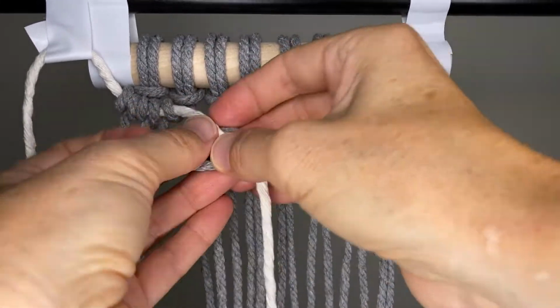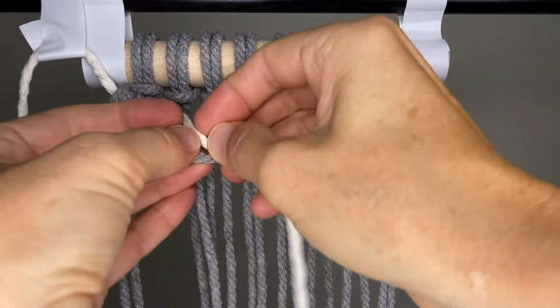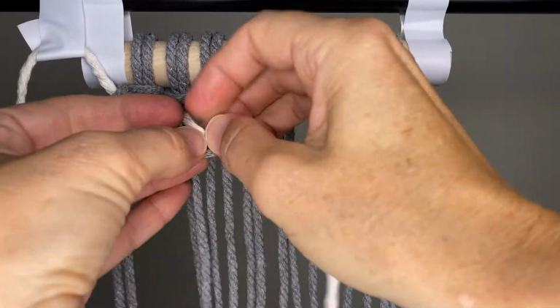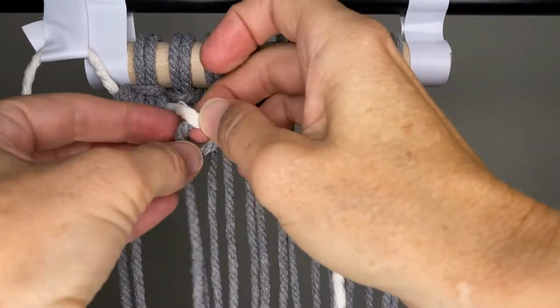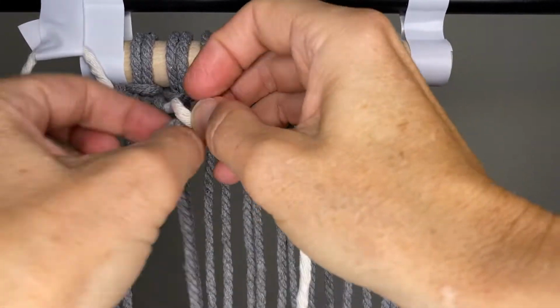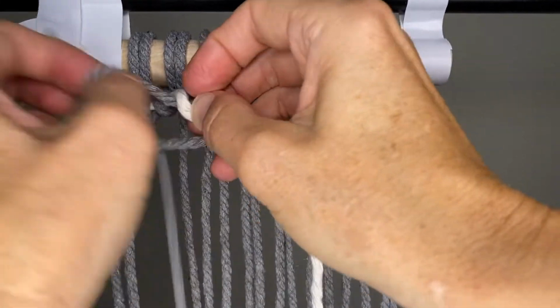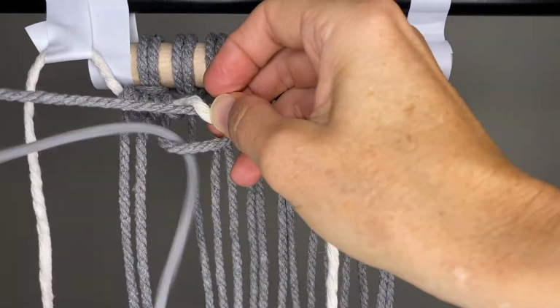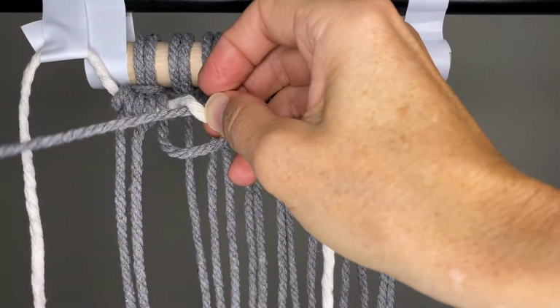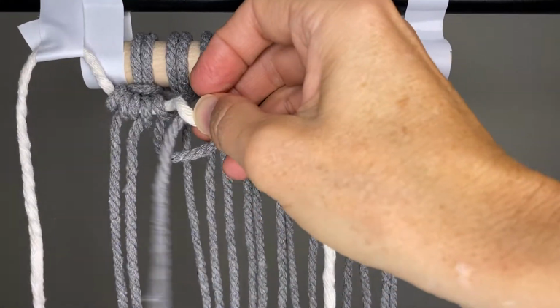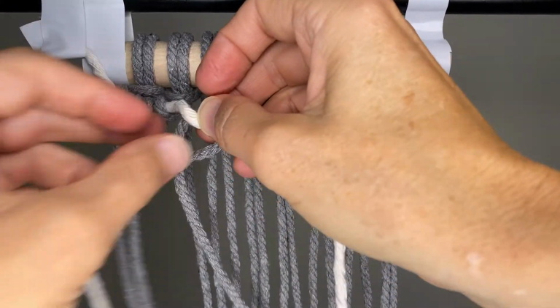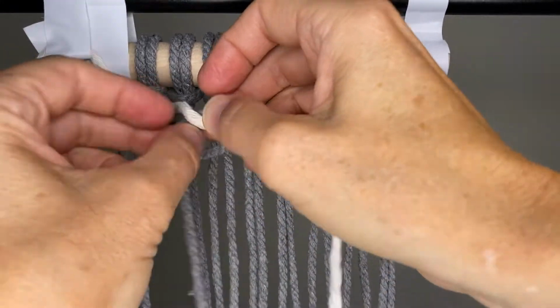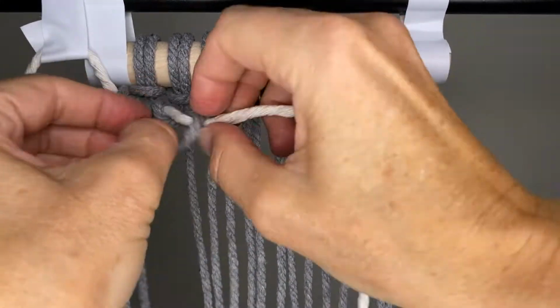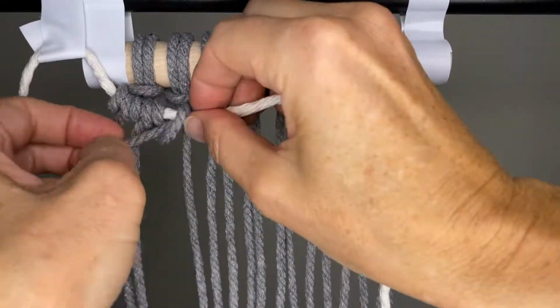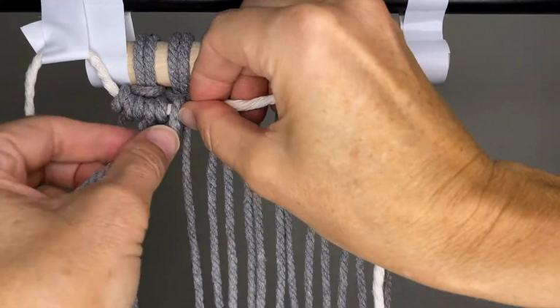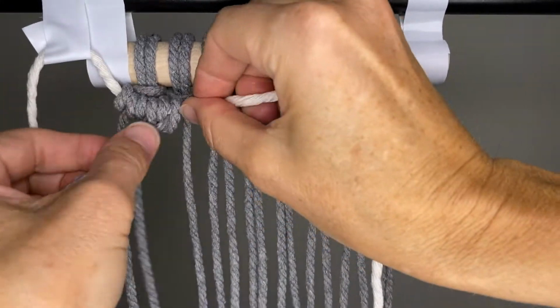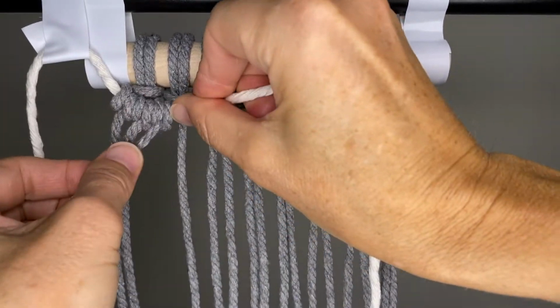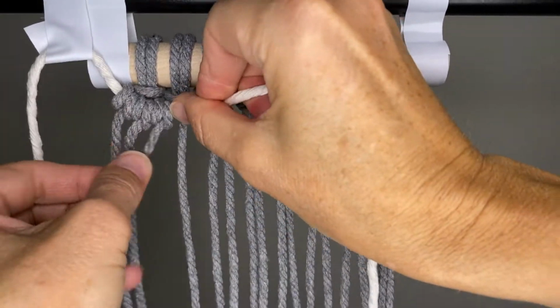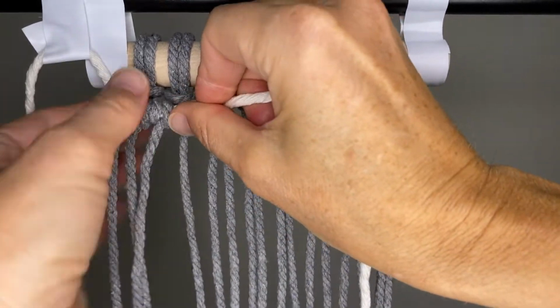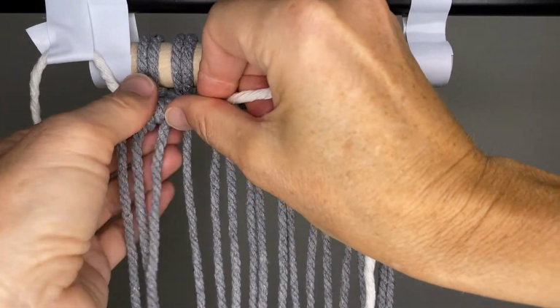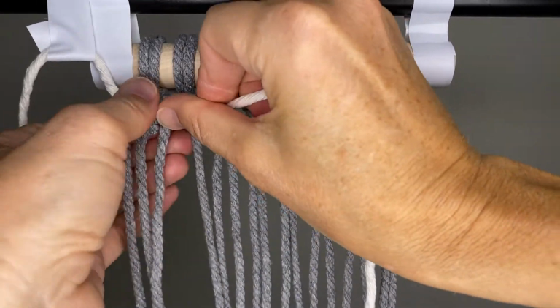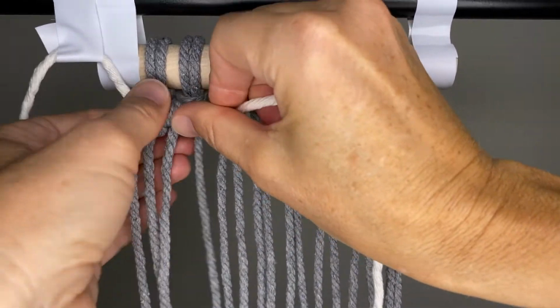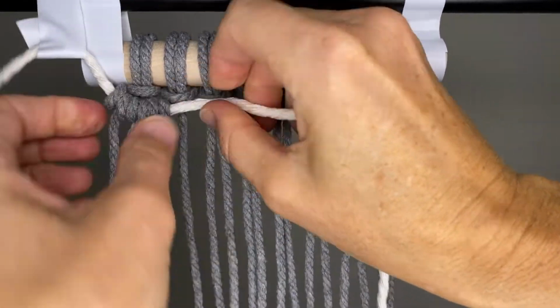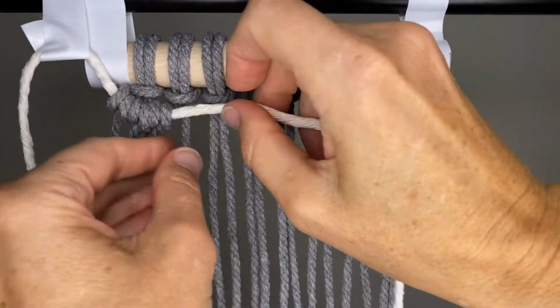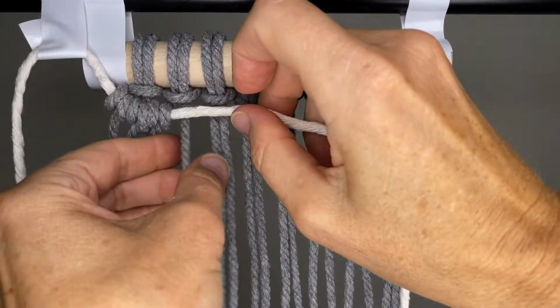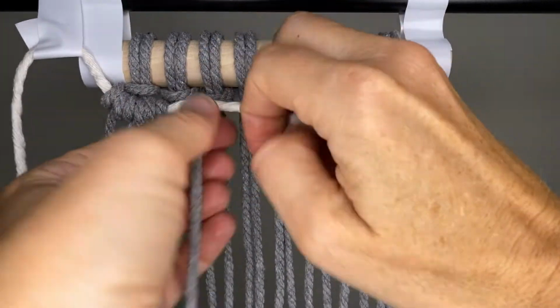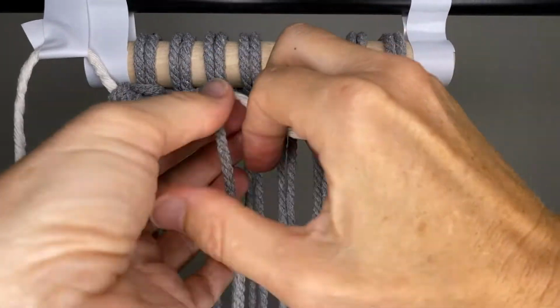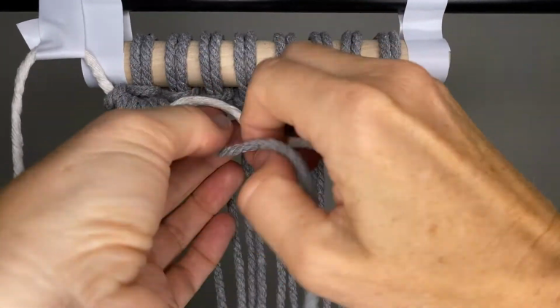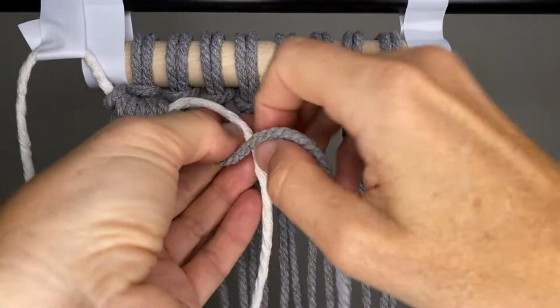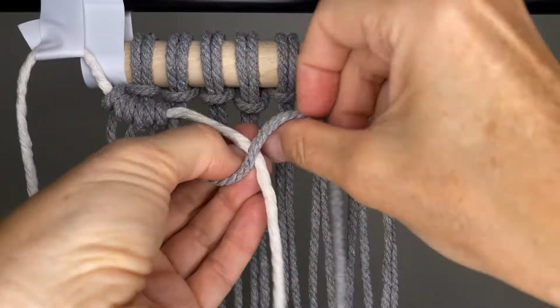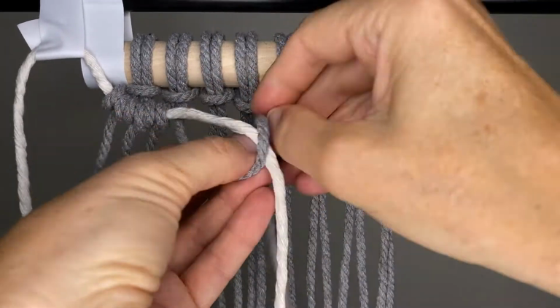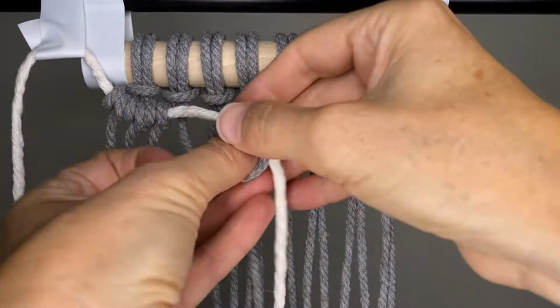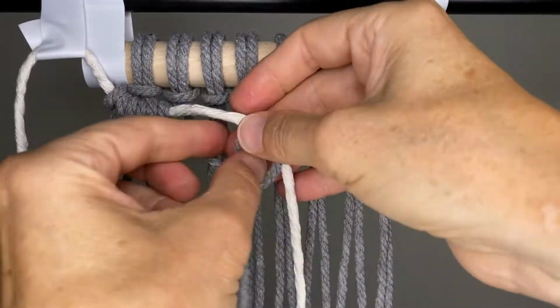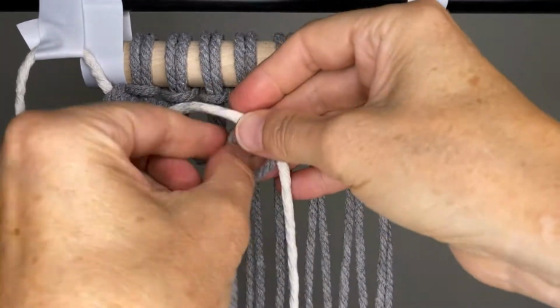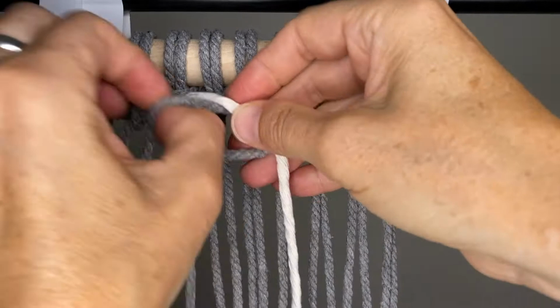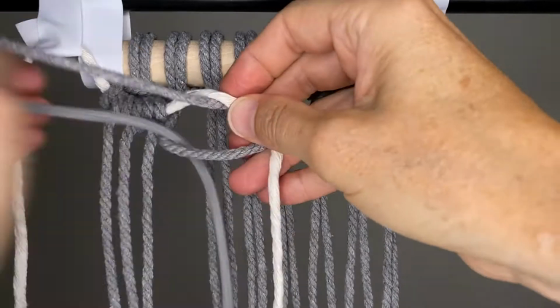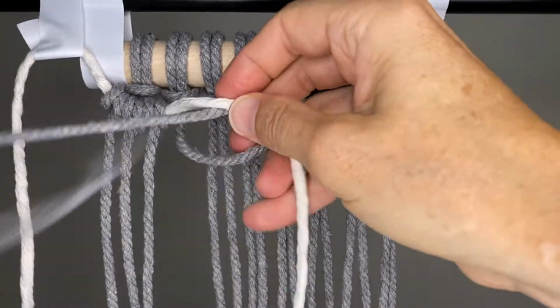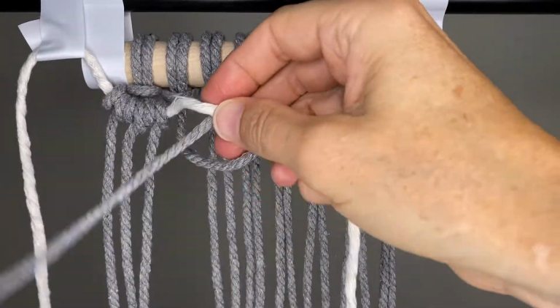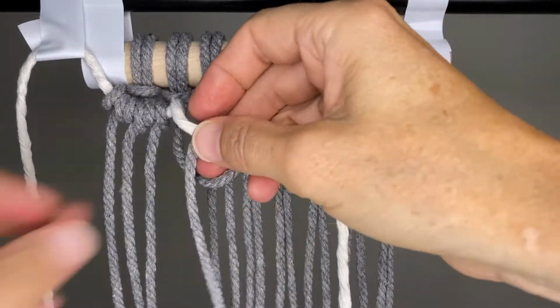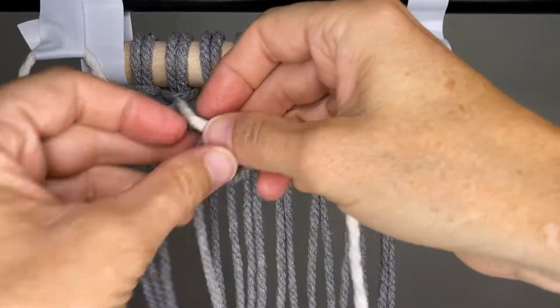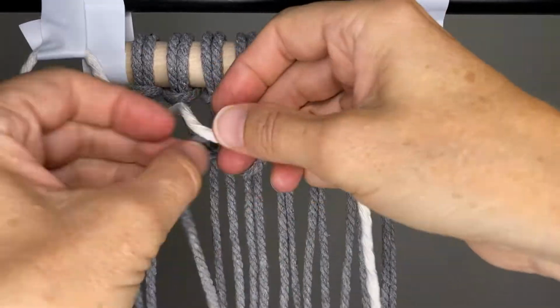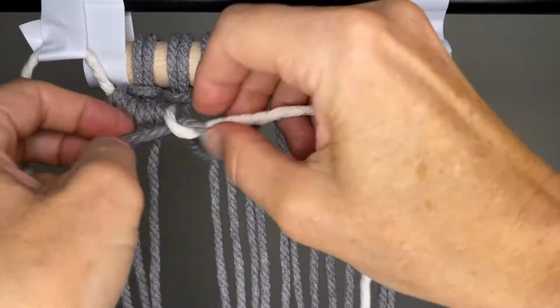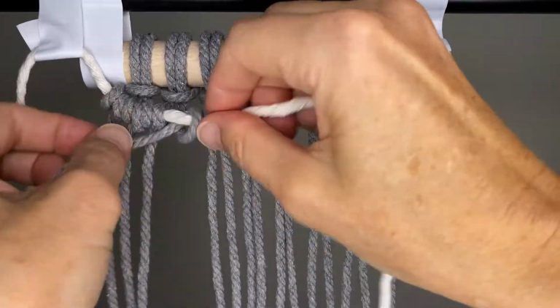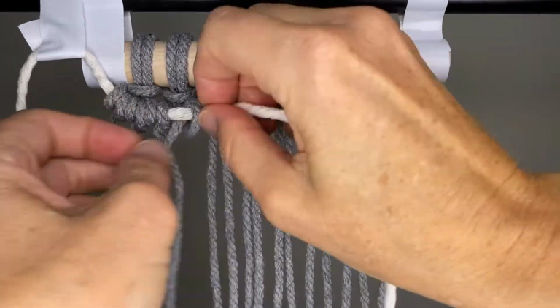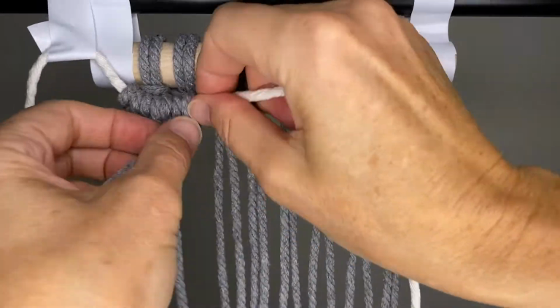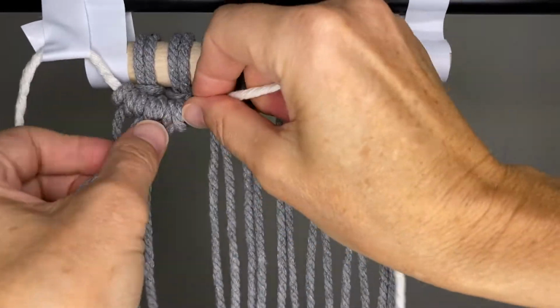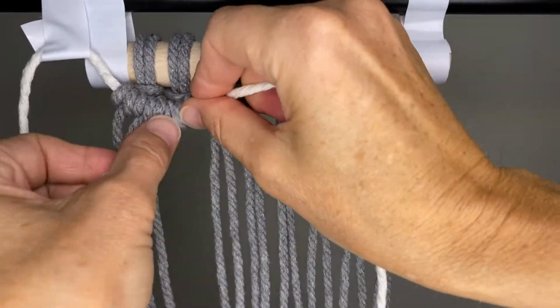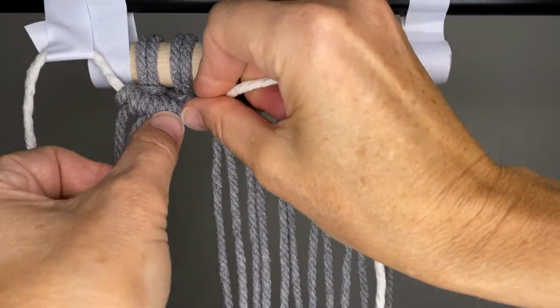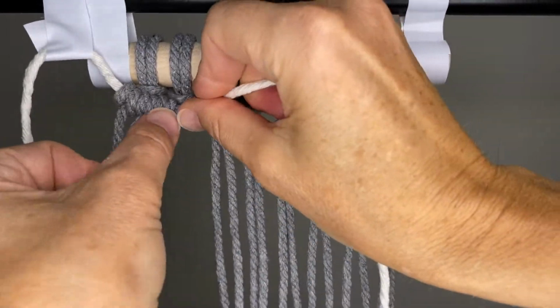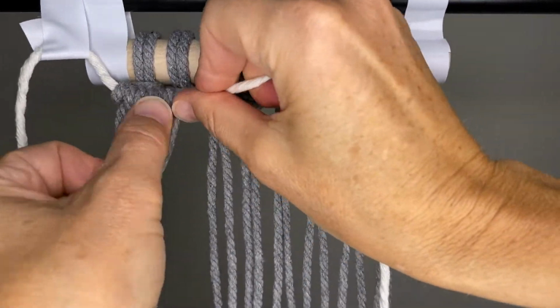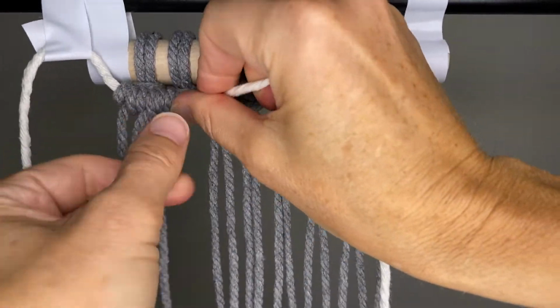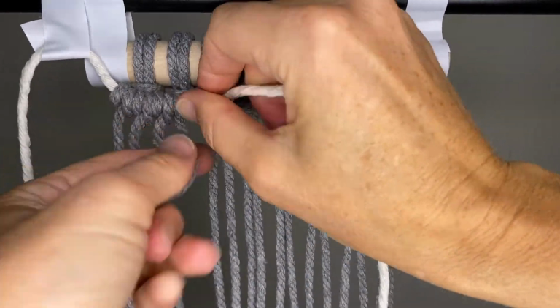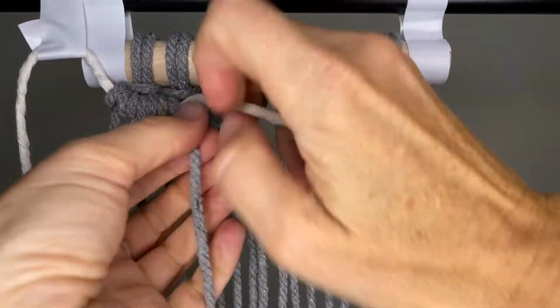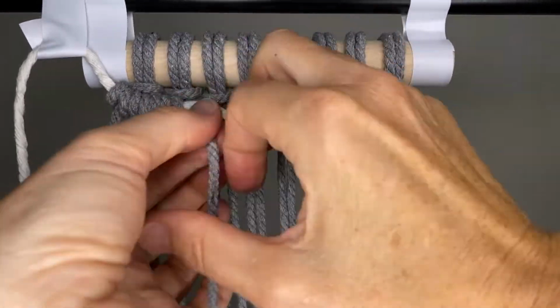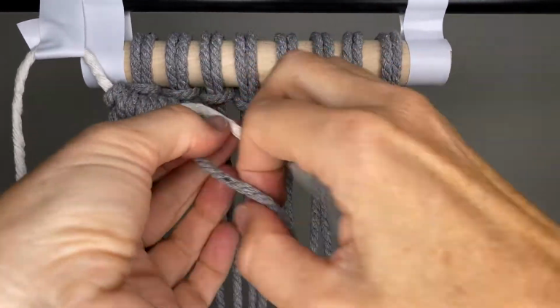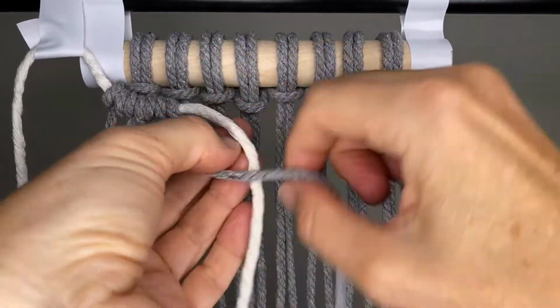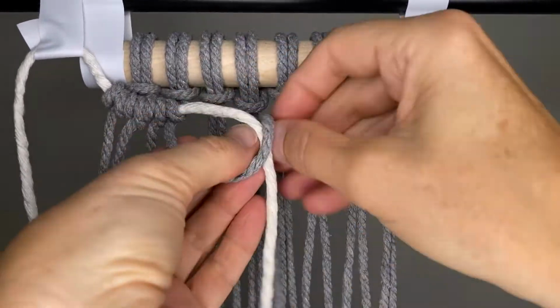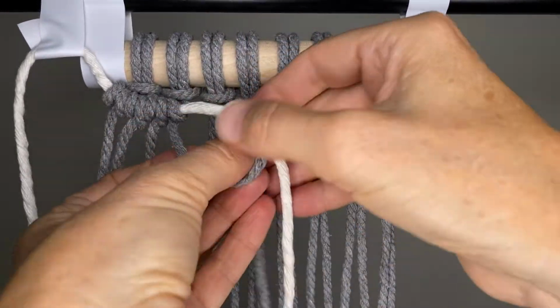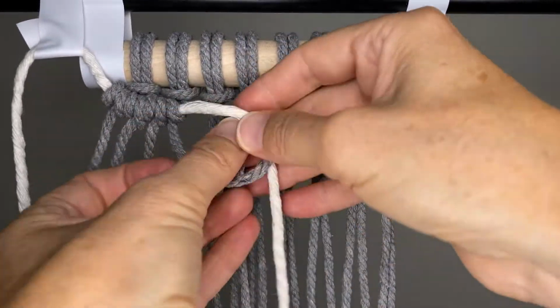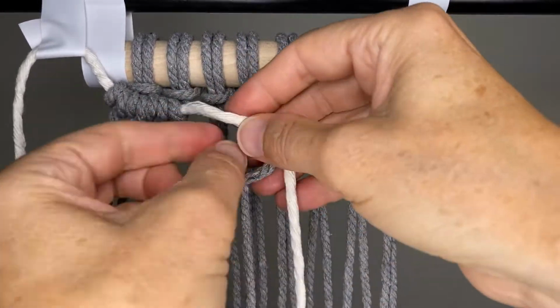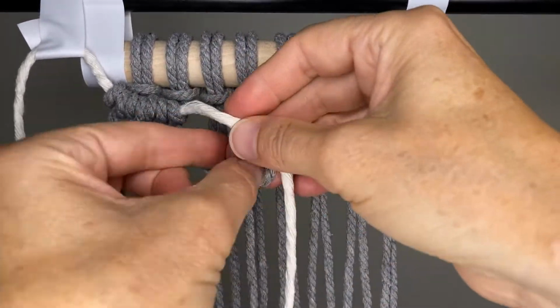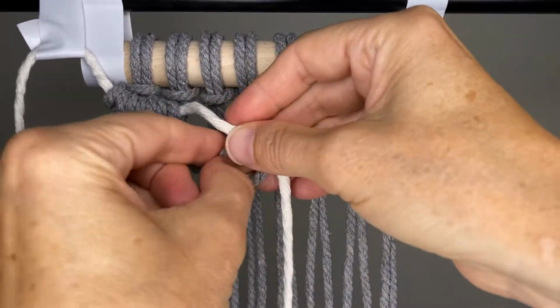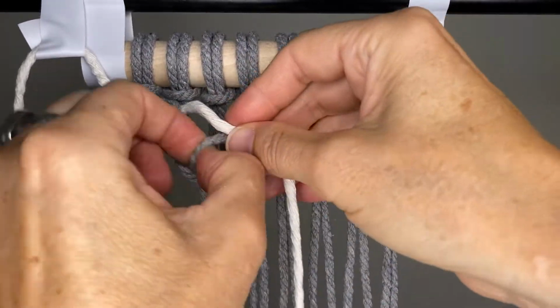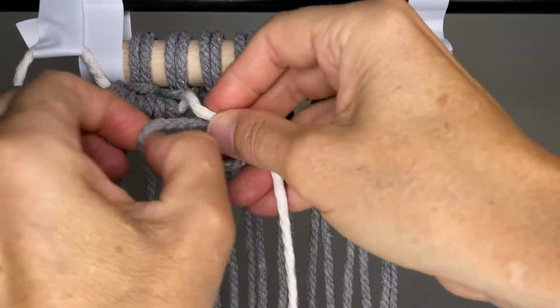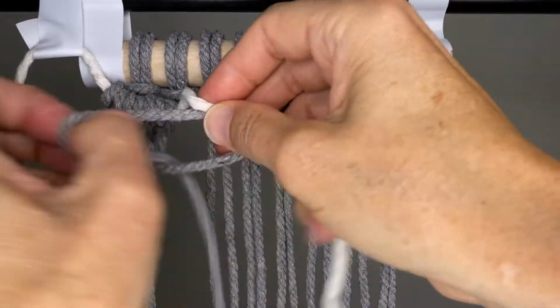You want to keep your cream cord — the filler cord — held in the direction you want the knots to go. We want to keep it horizontal.